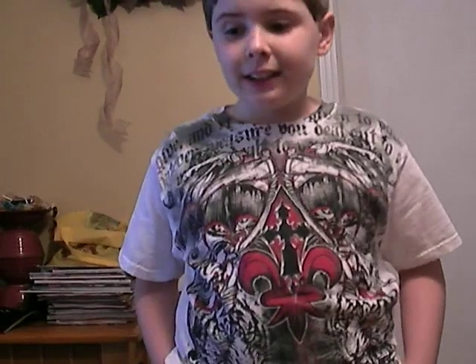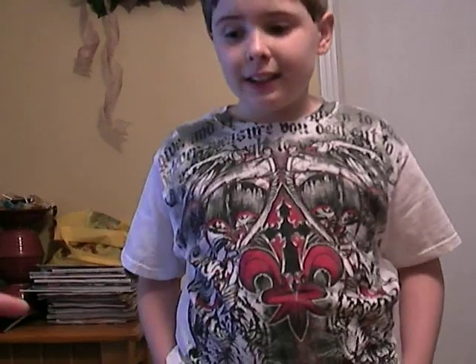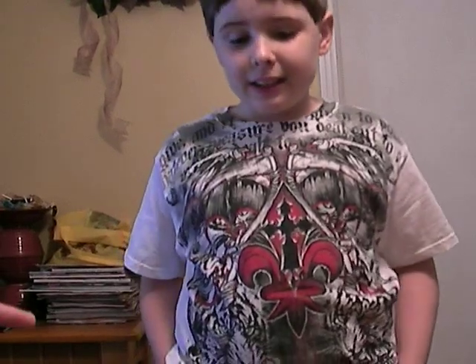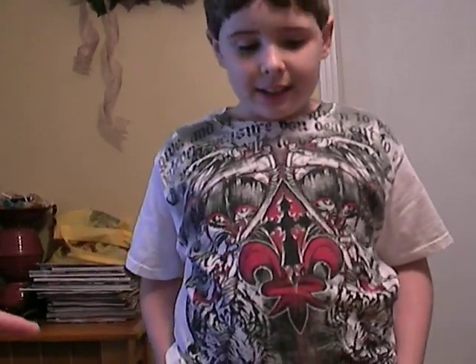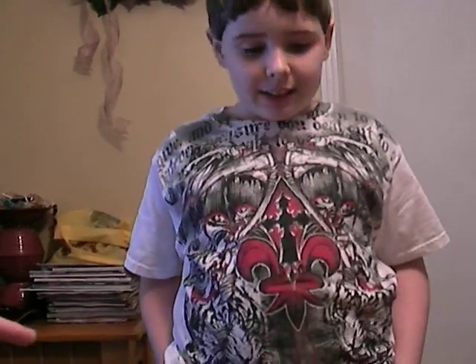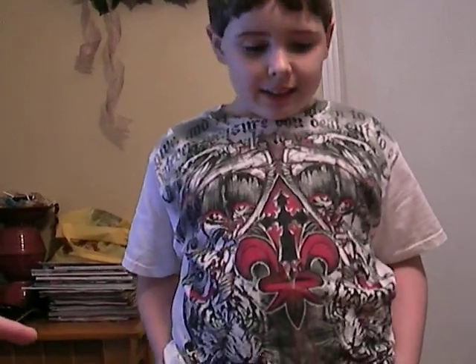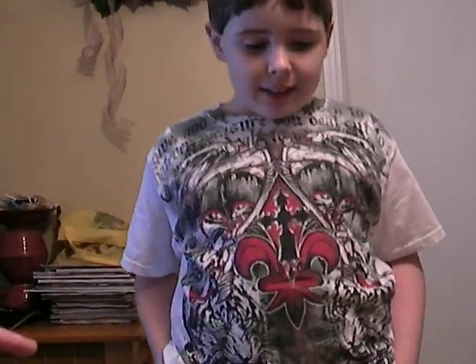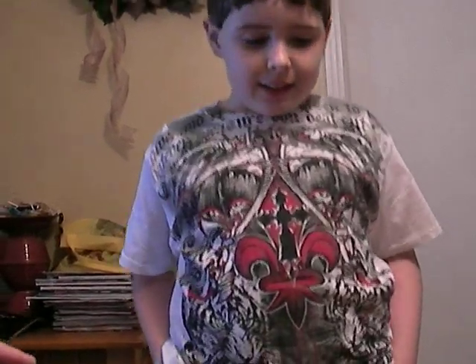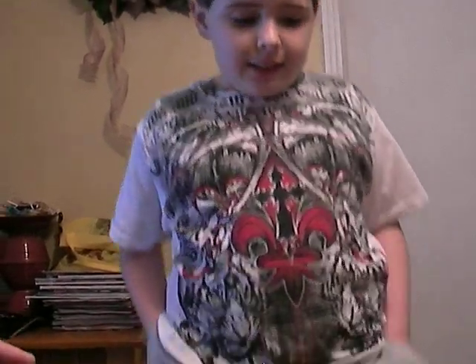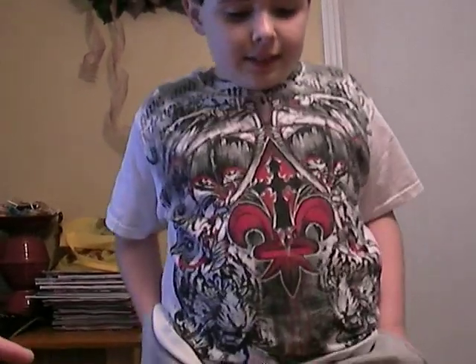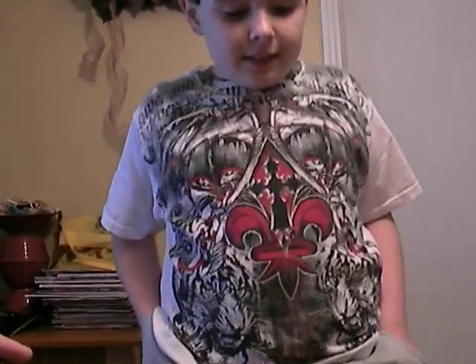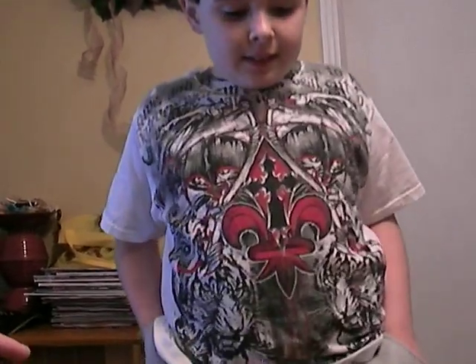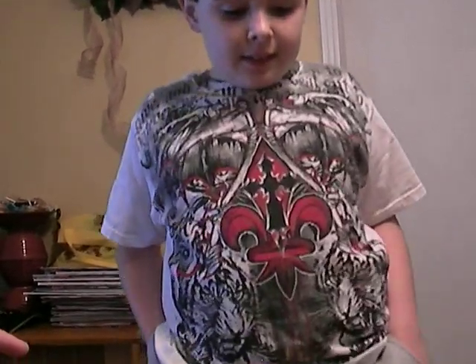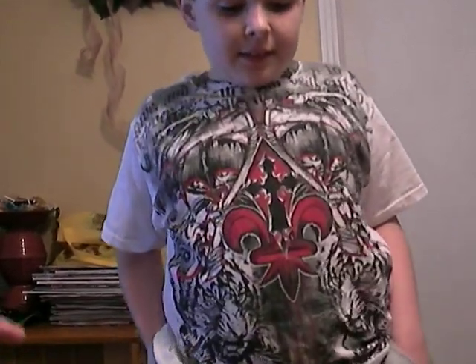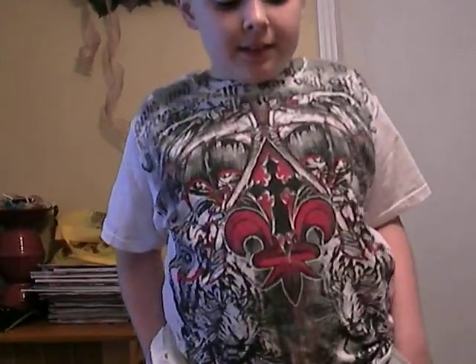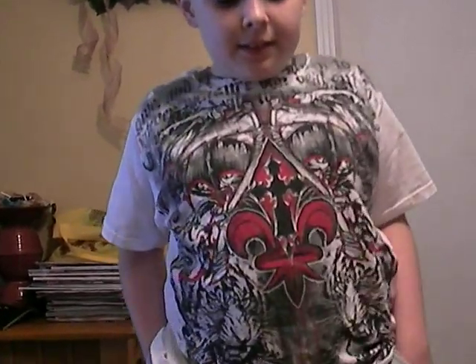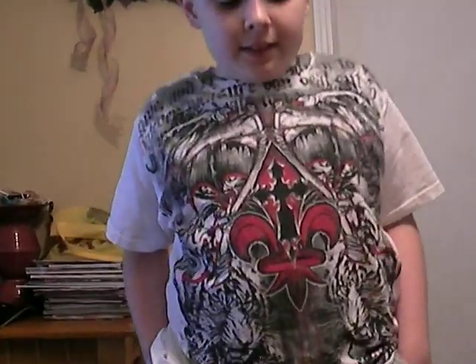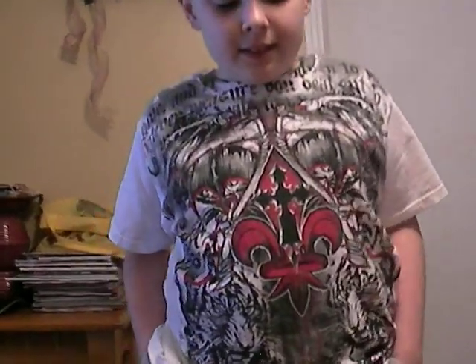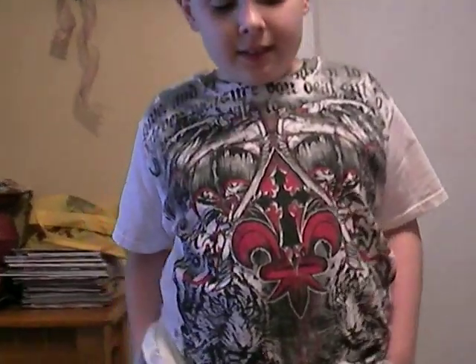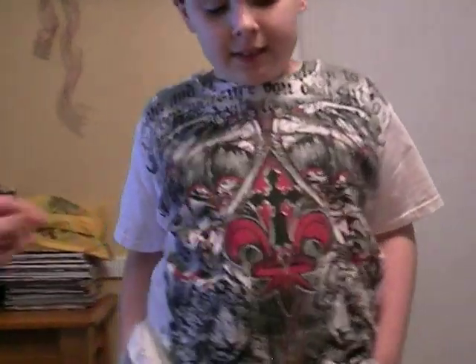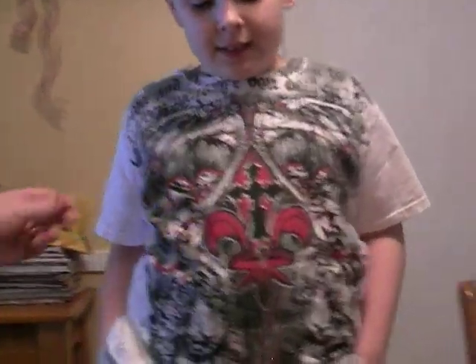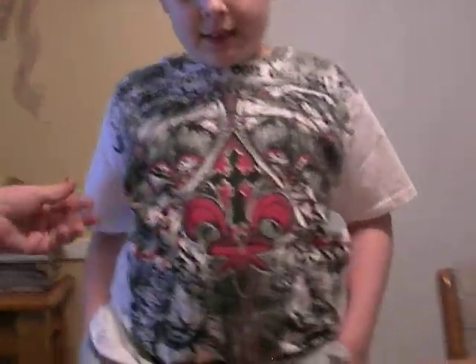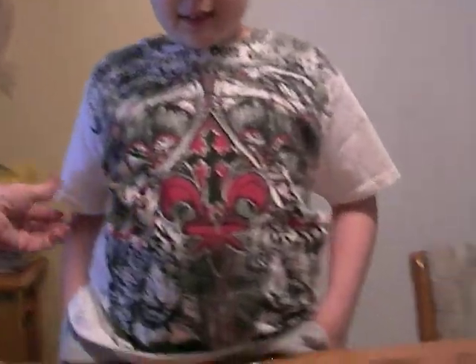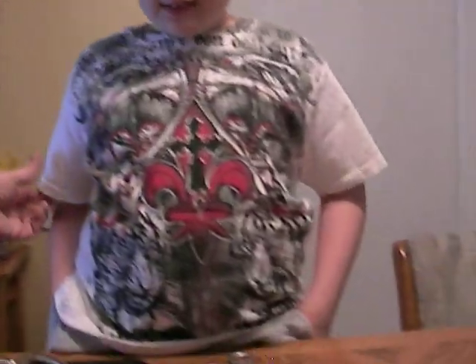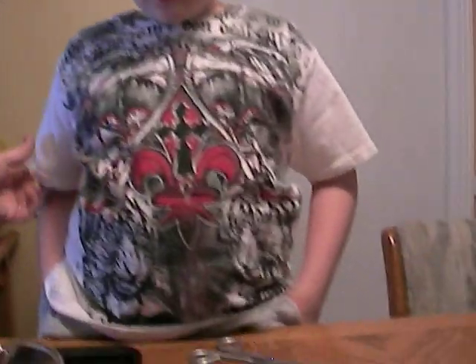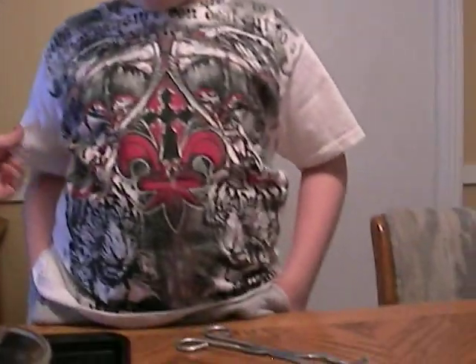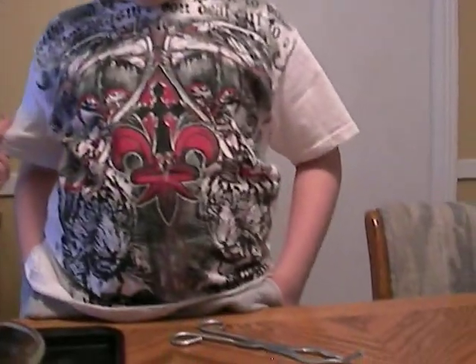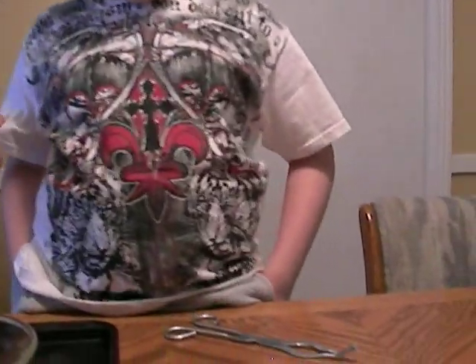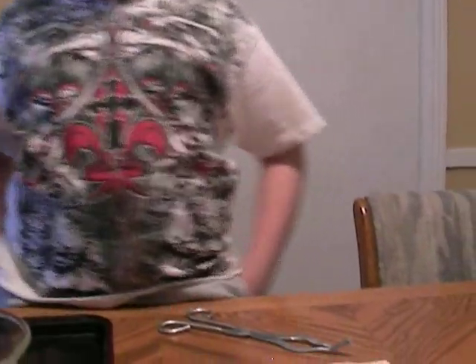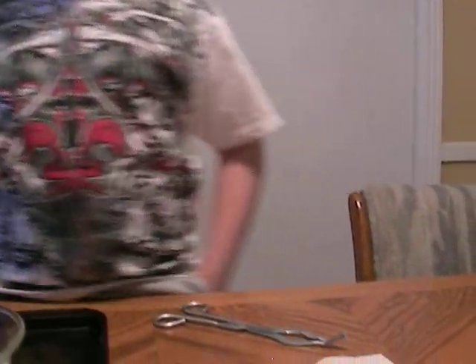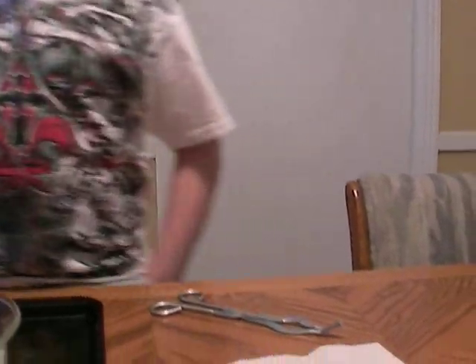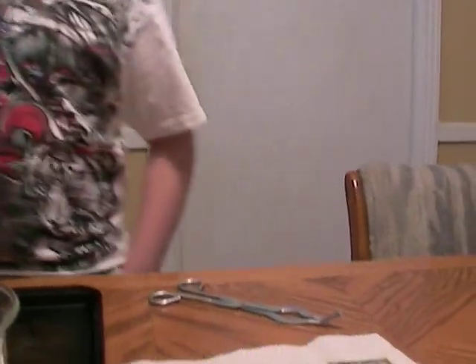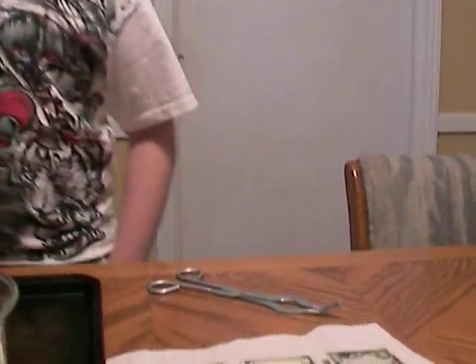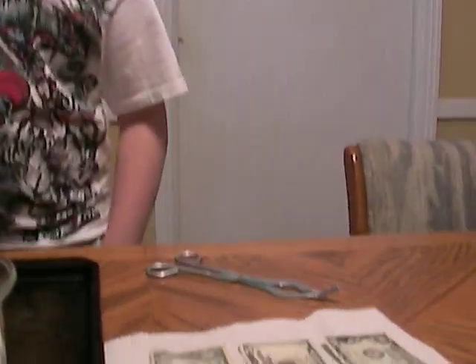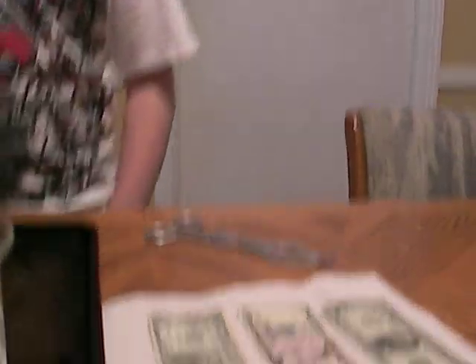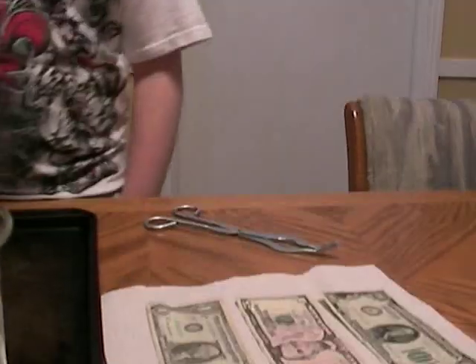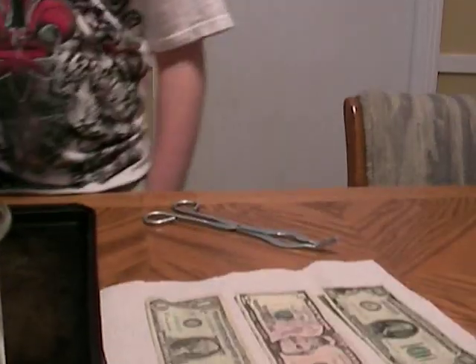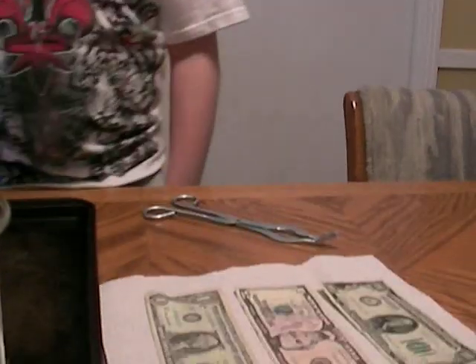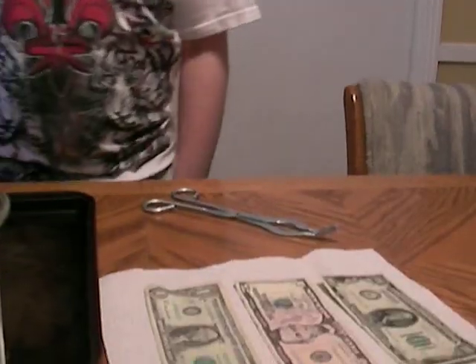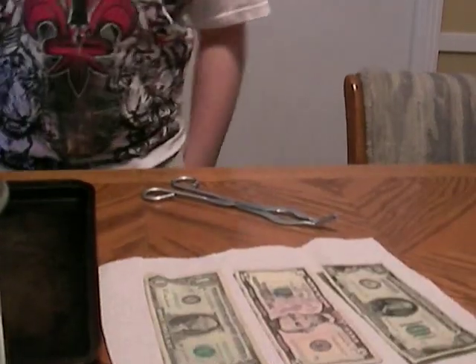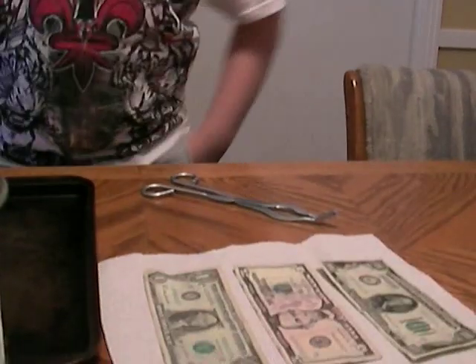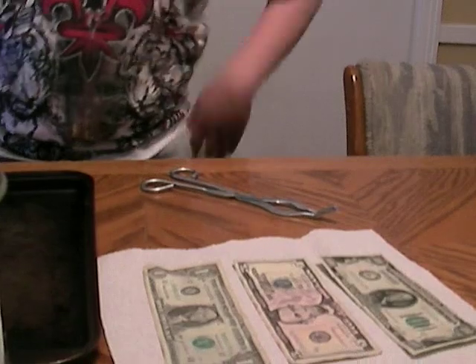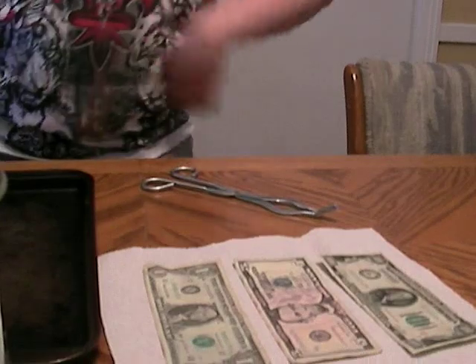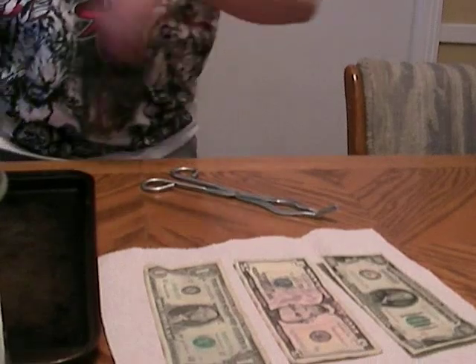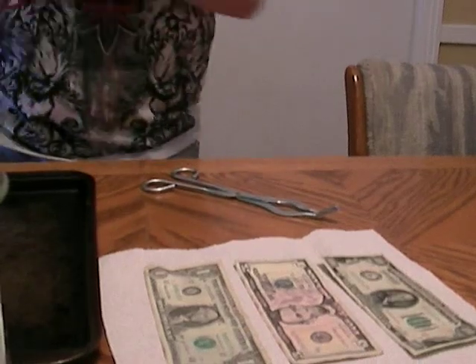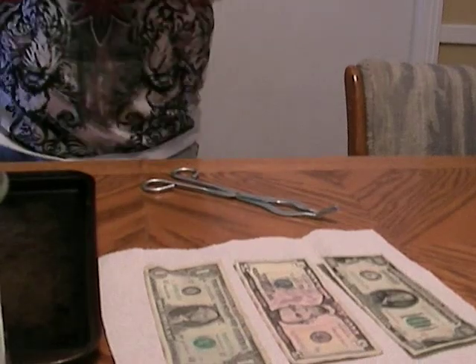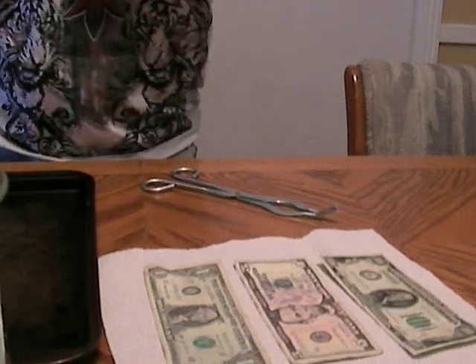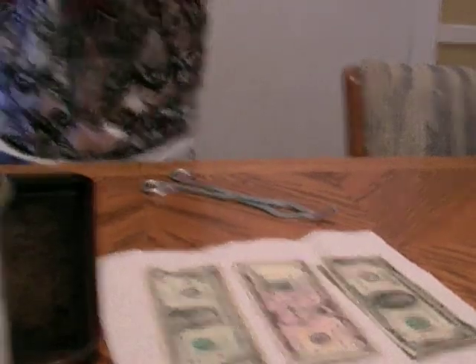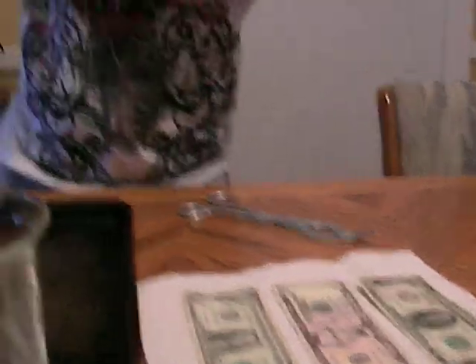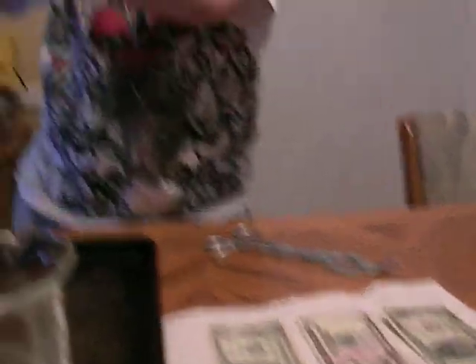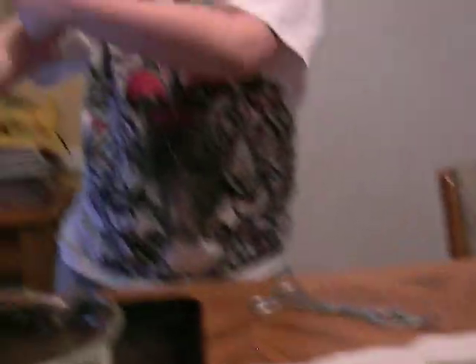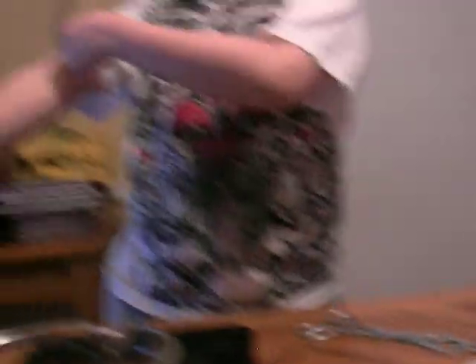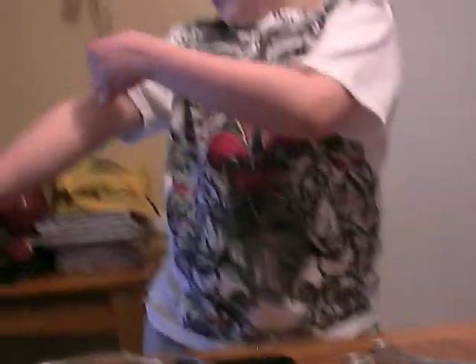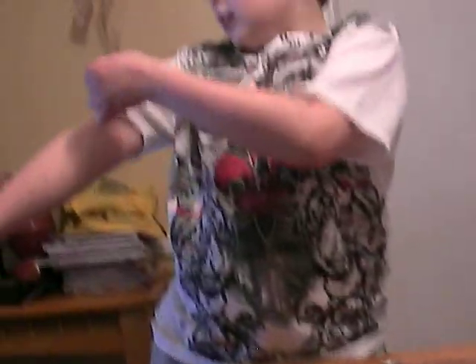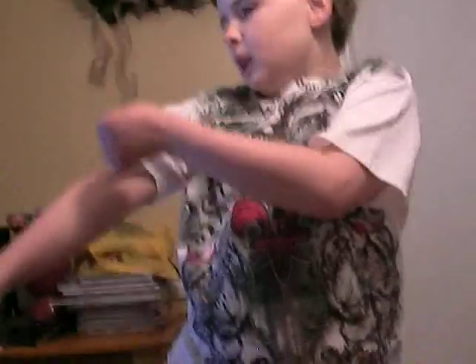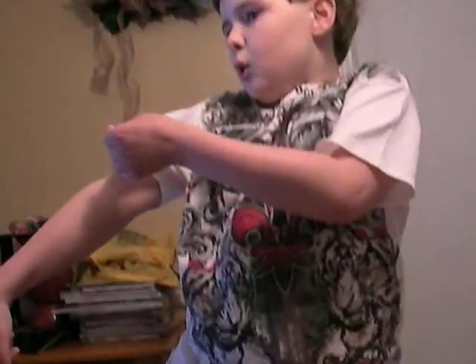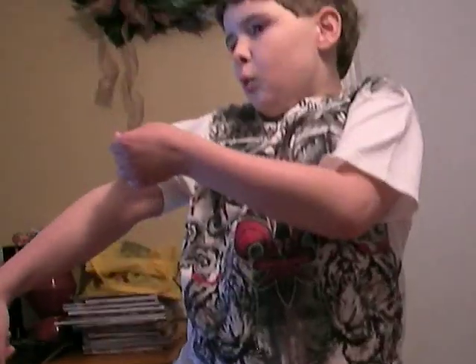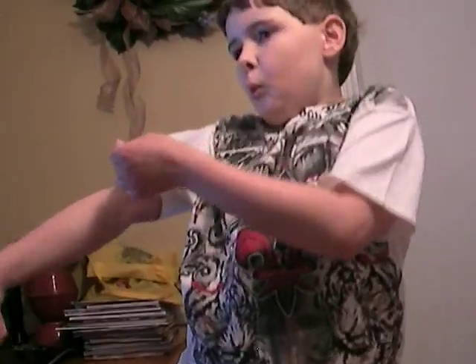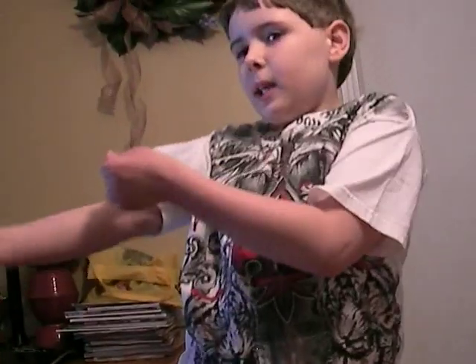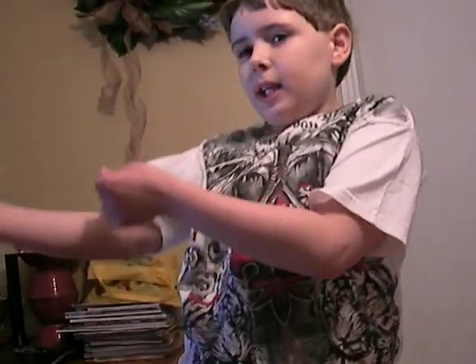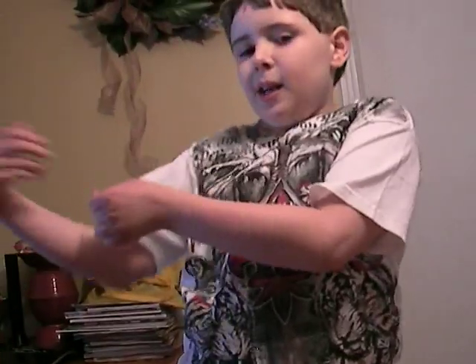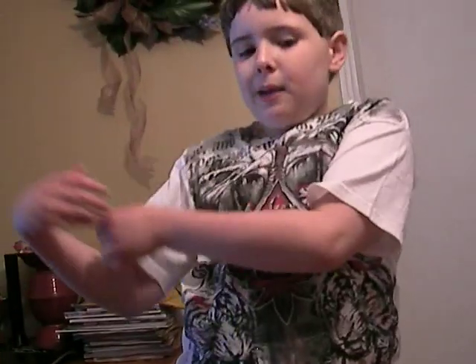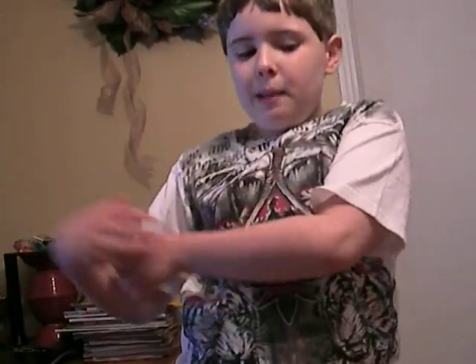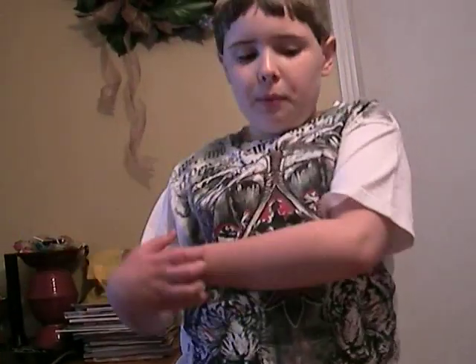The dollar is more like clothes than paper.